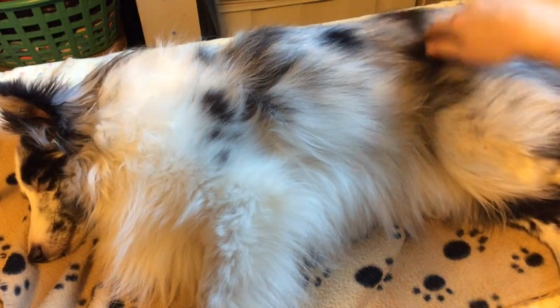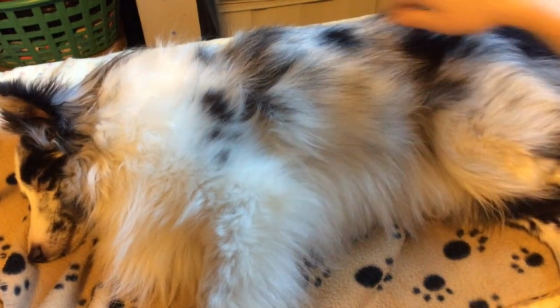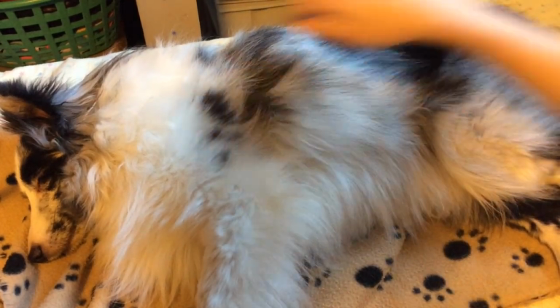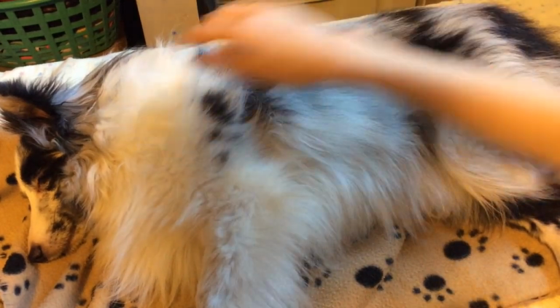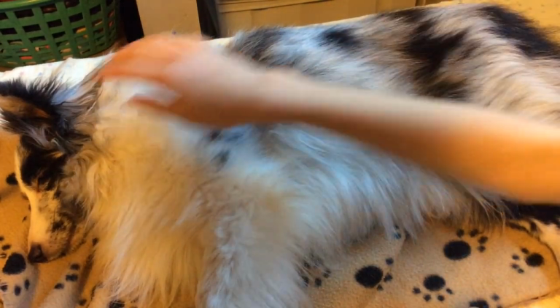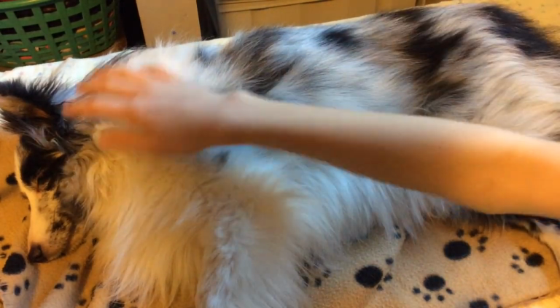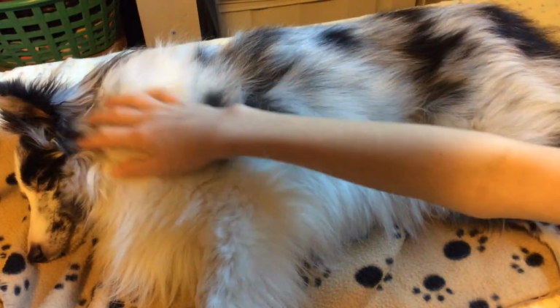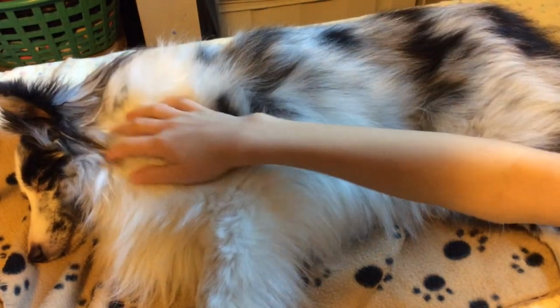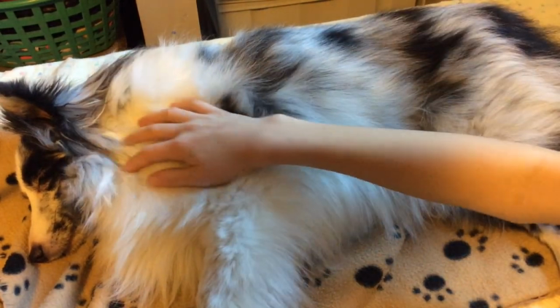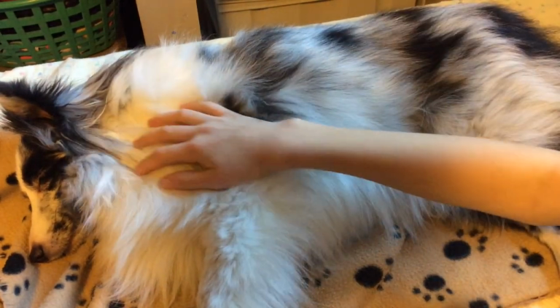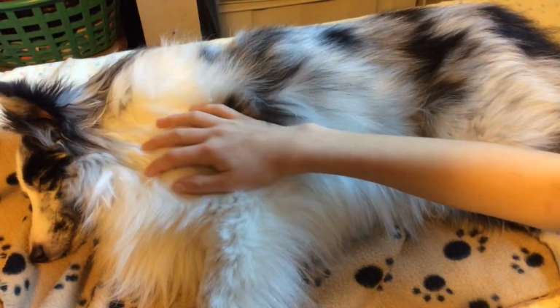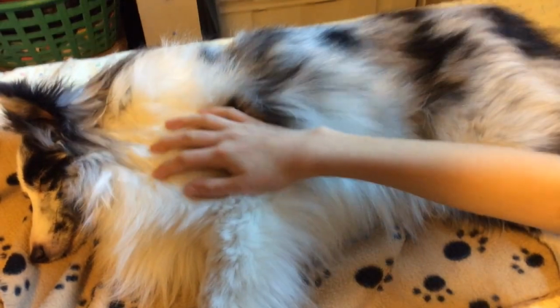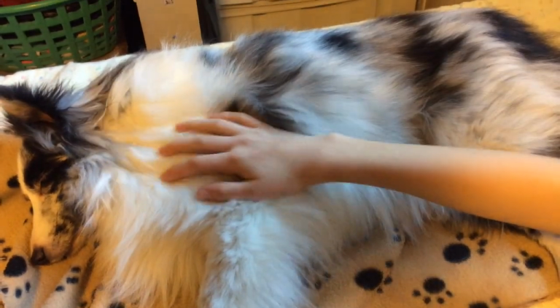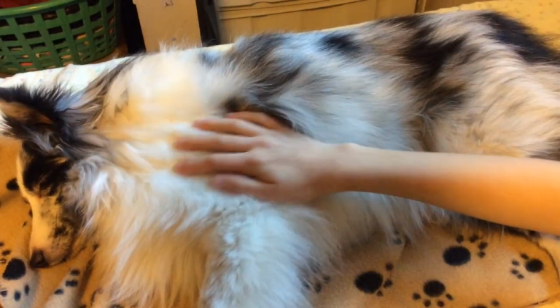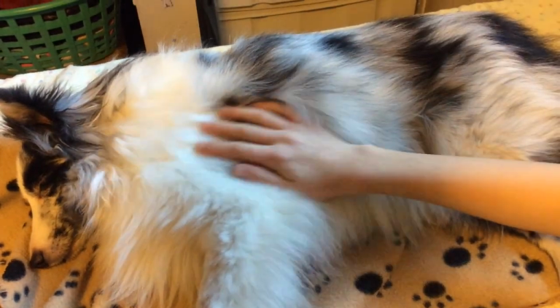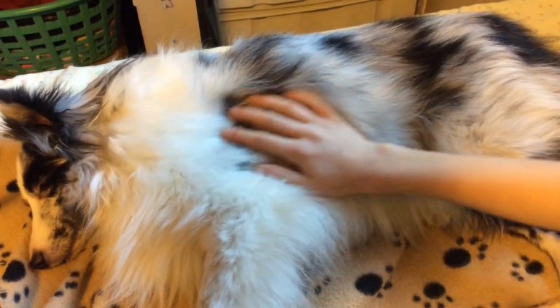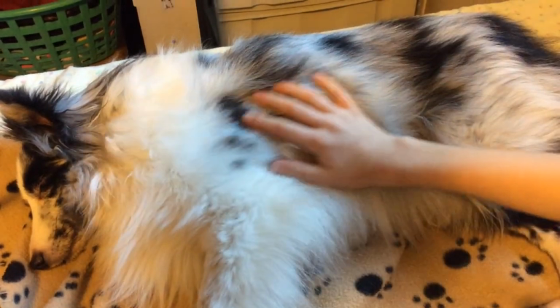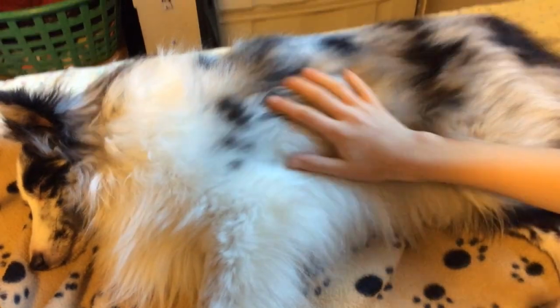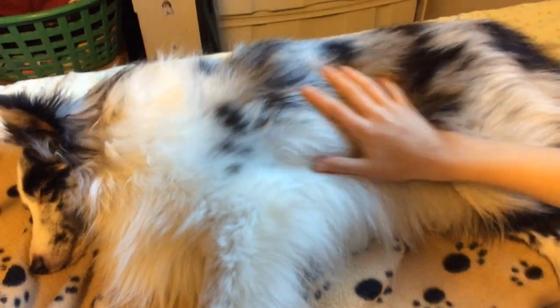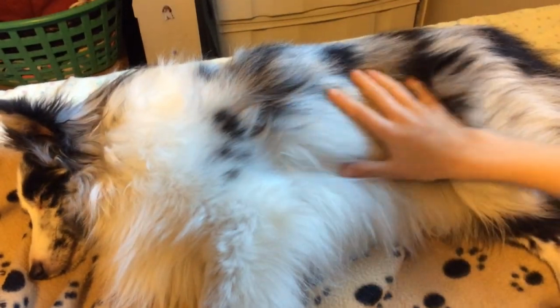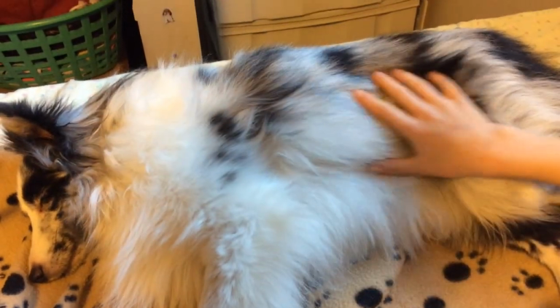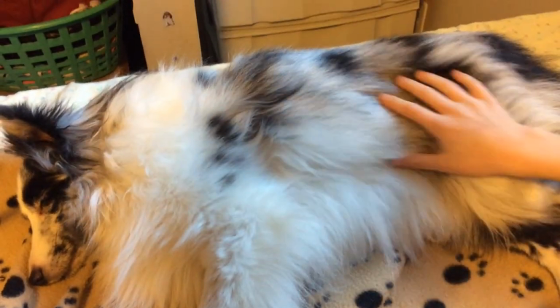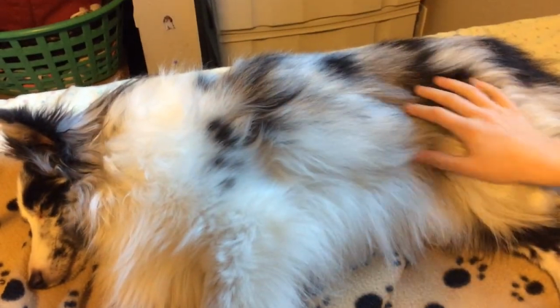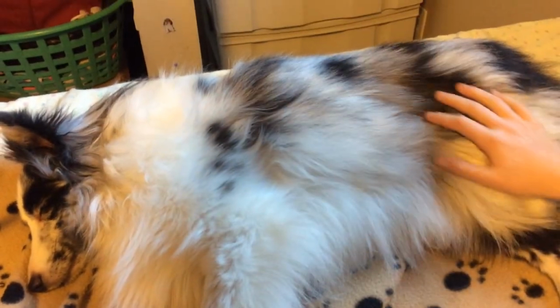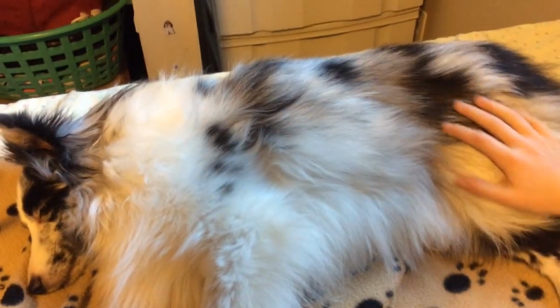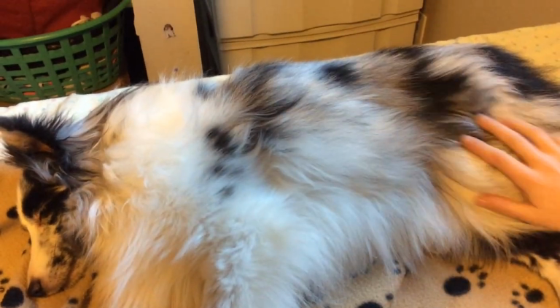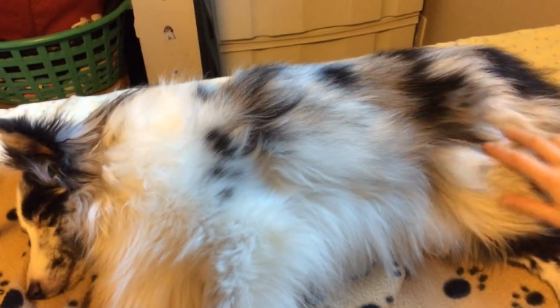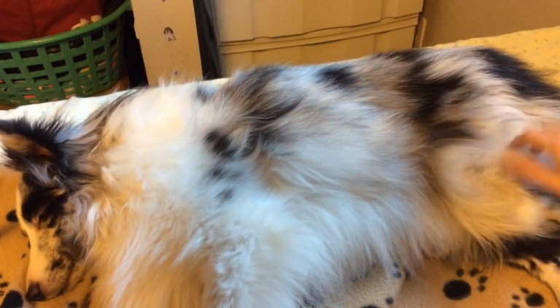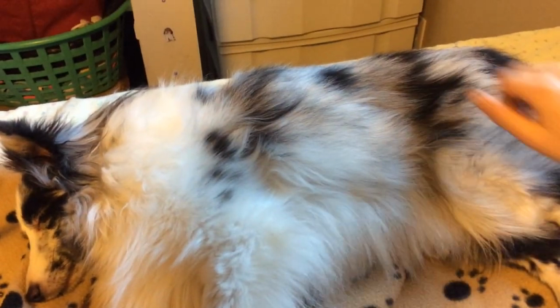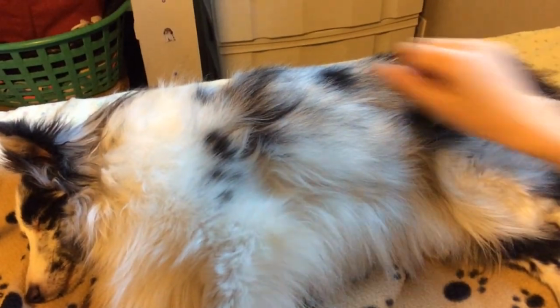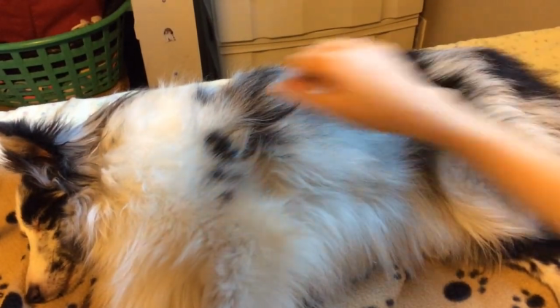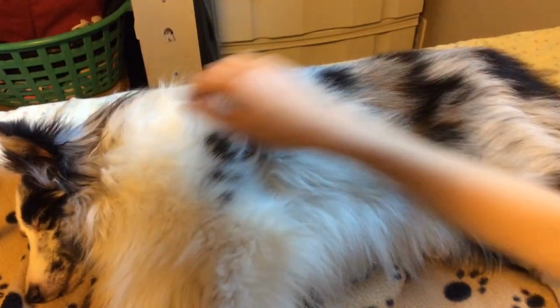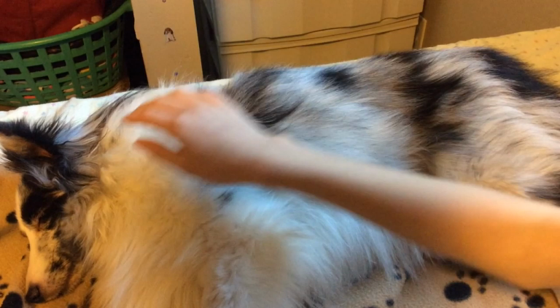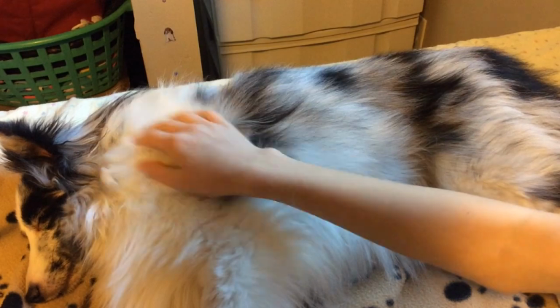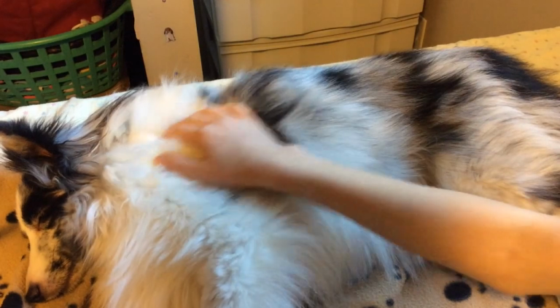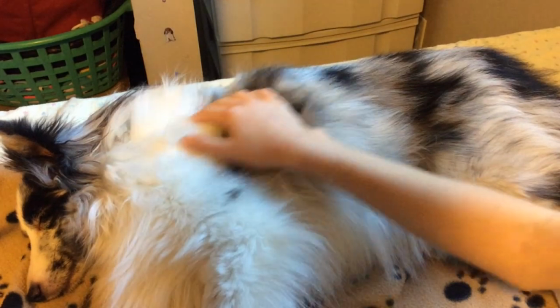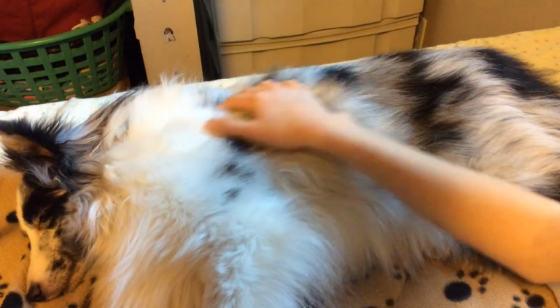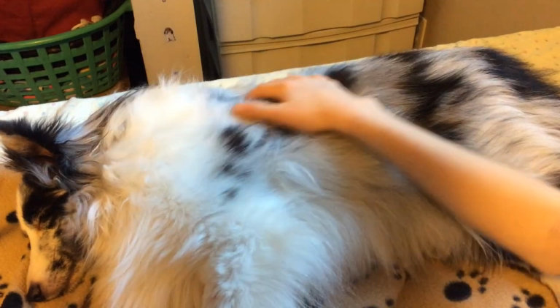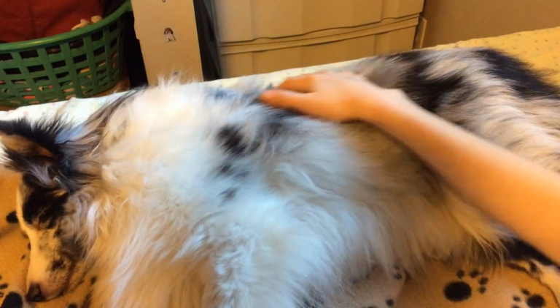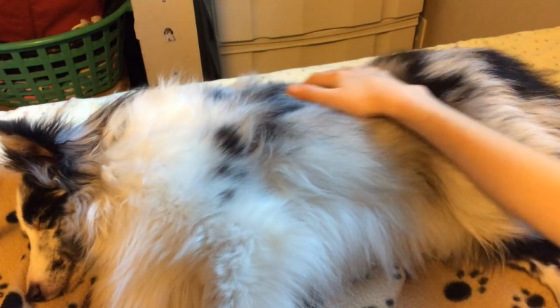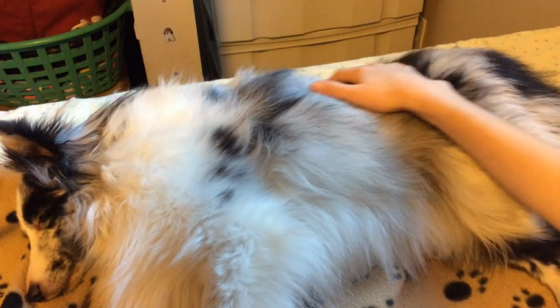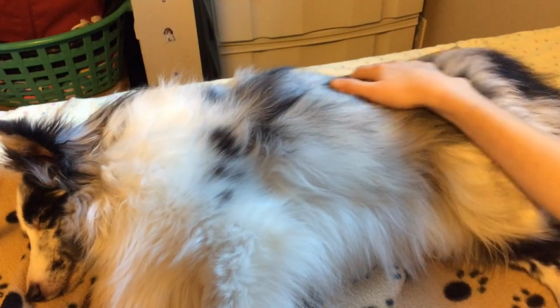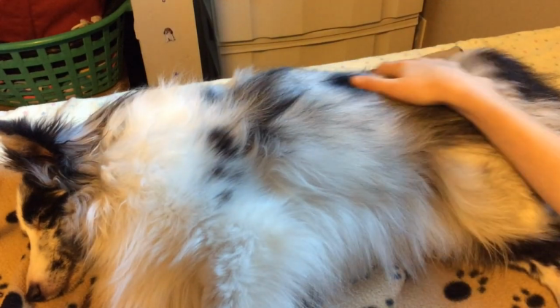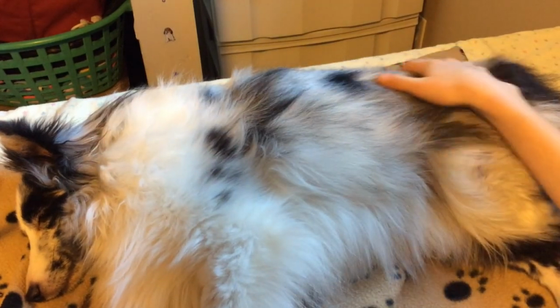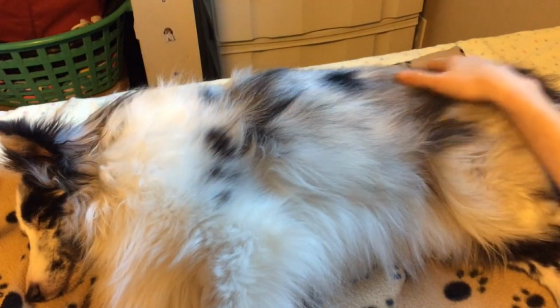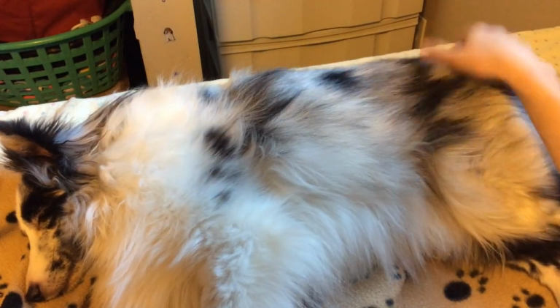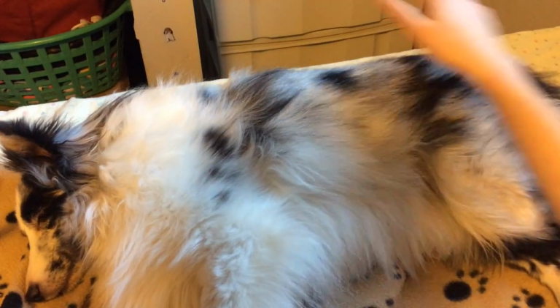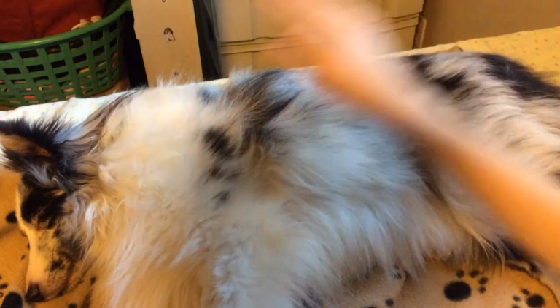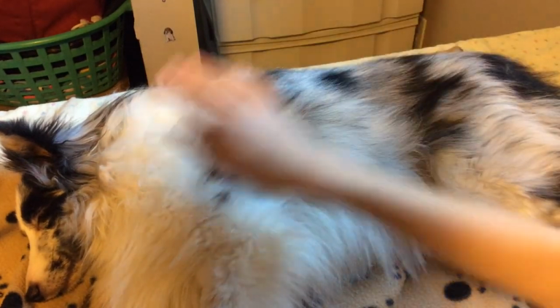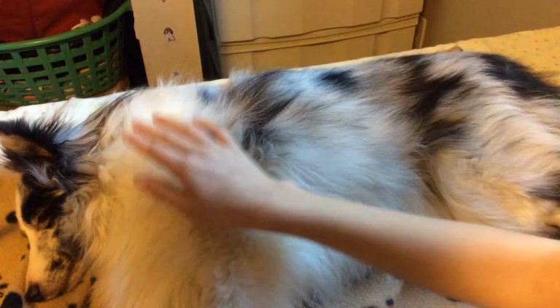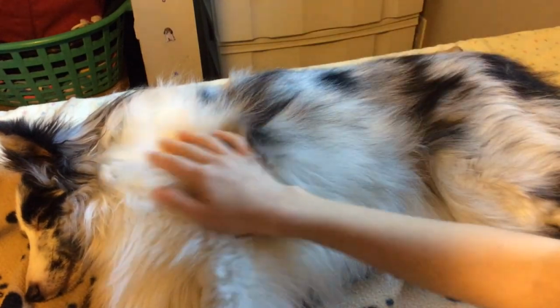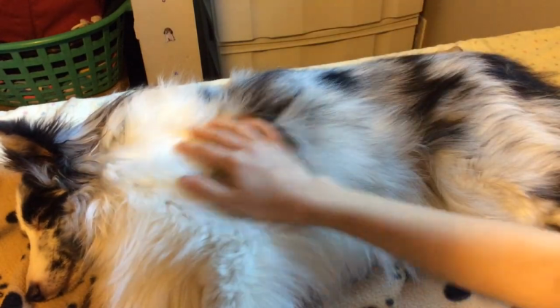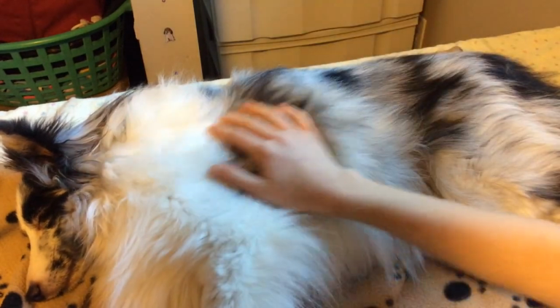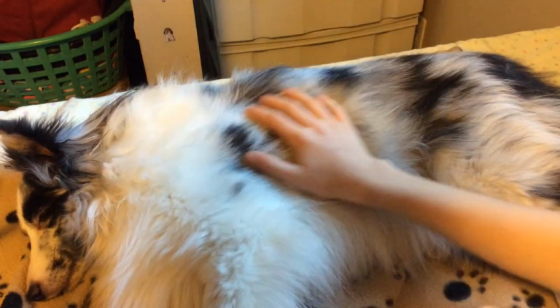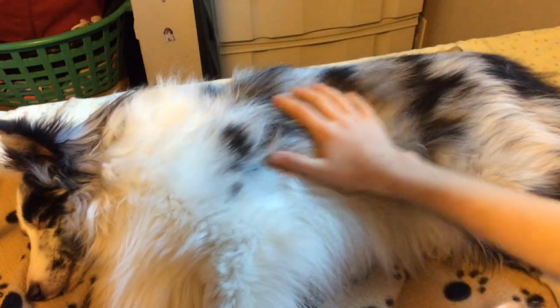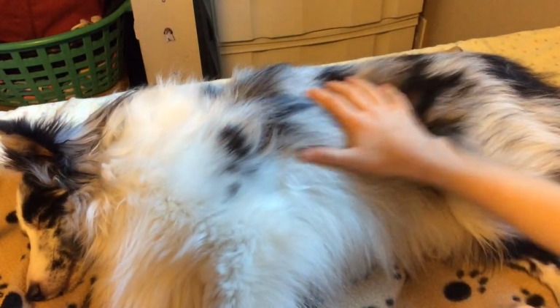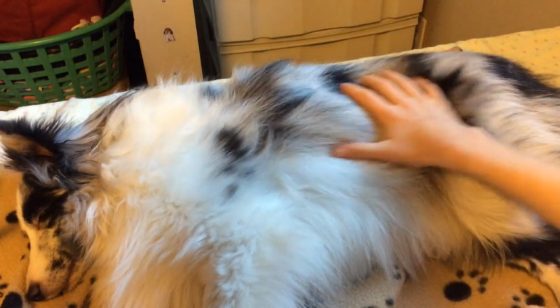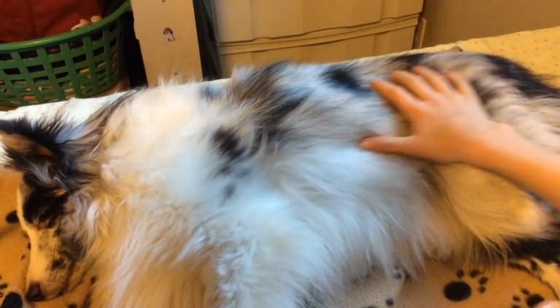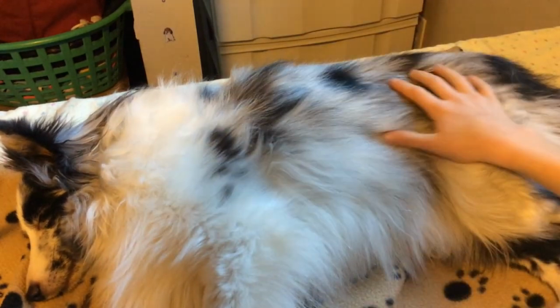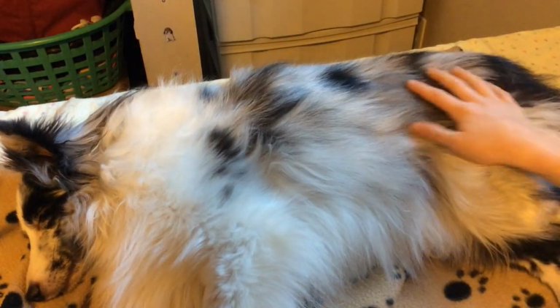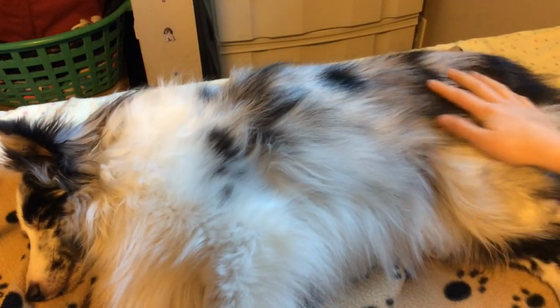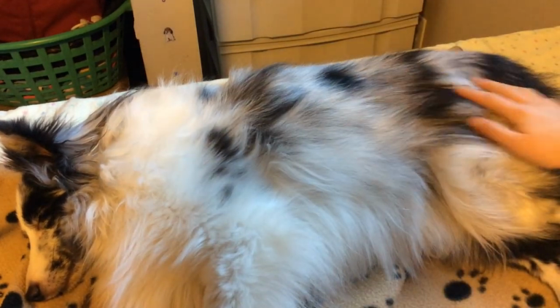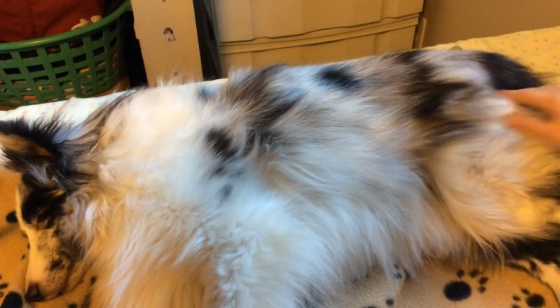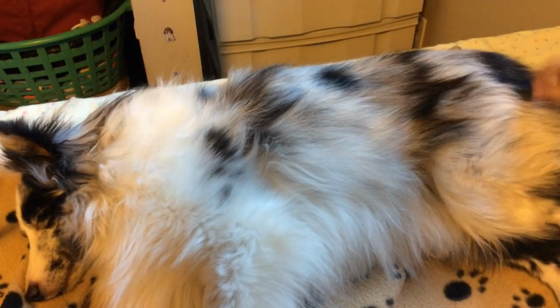I try and do it once a week so that the coat does not get matted.